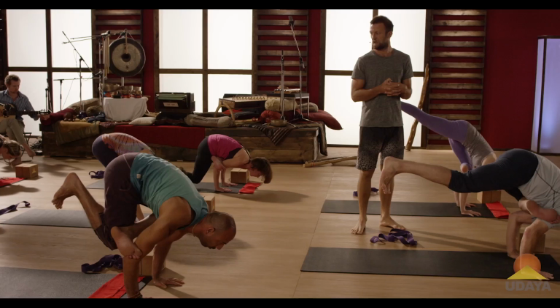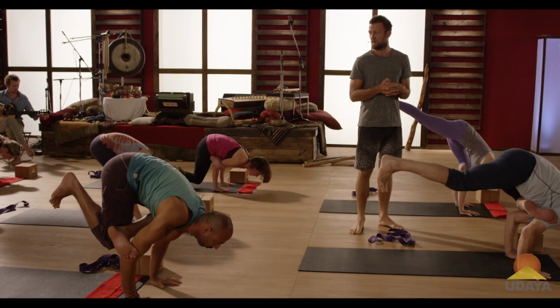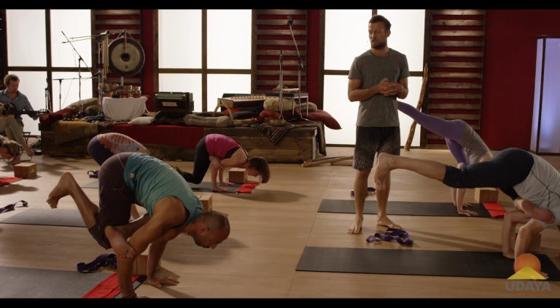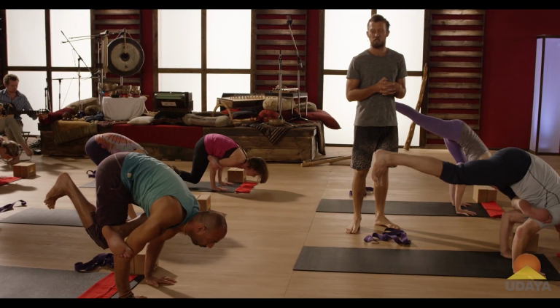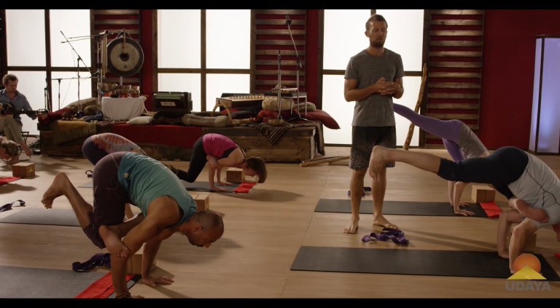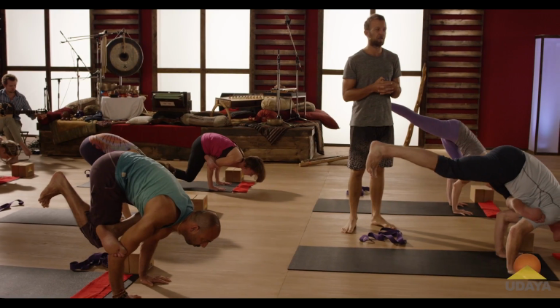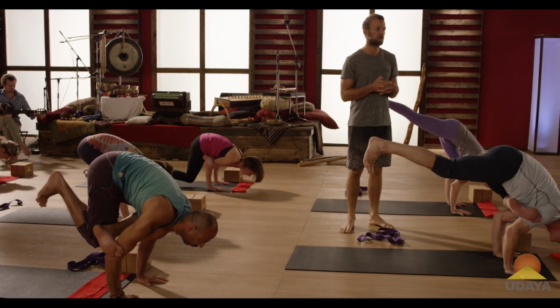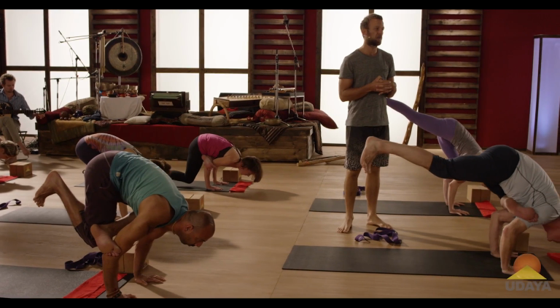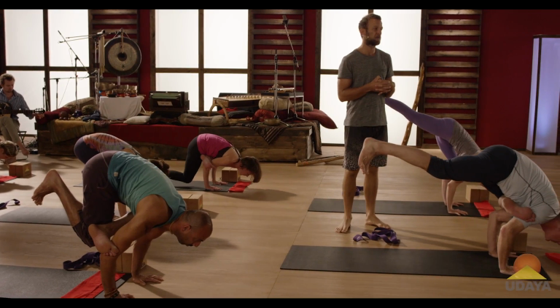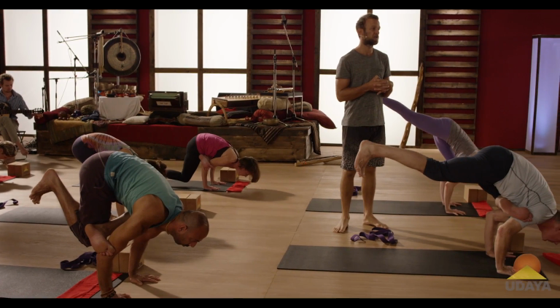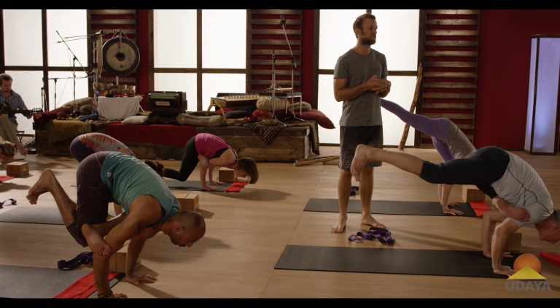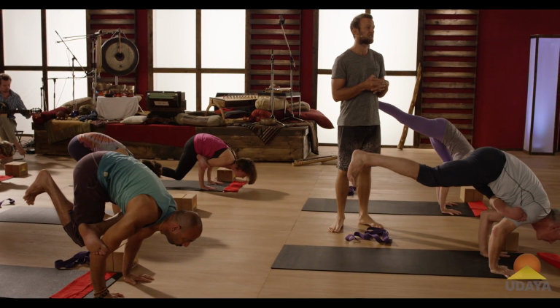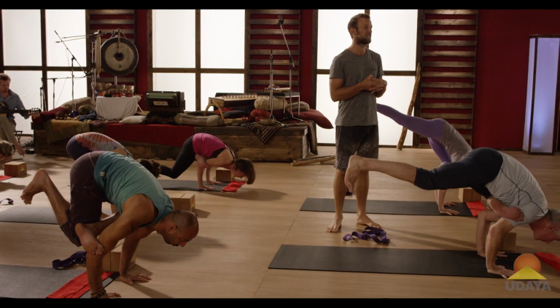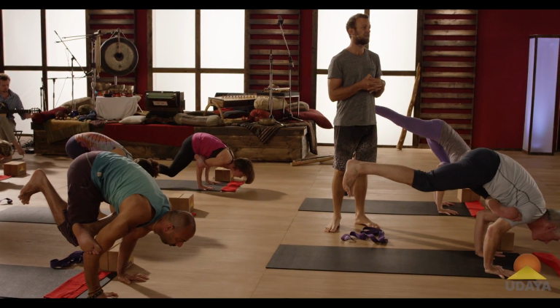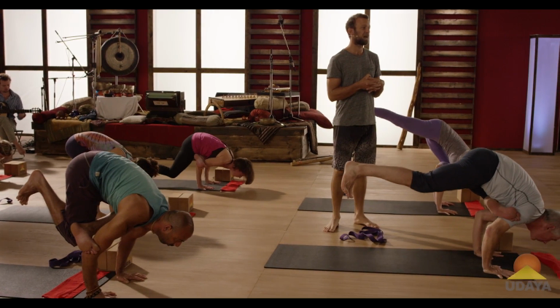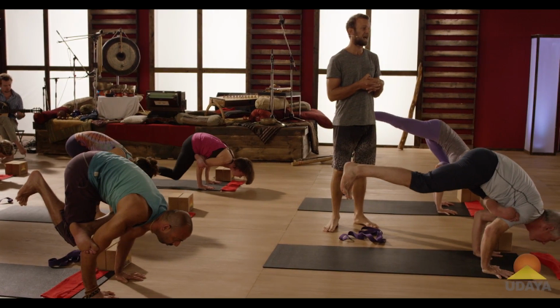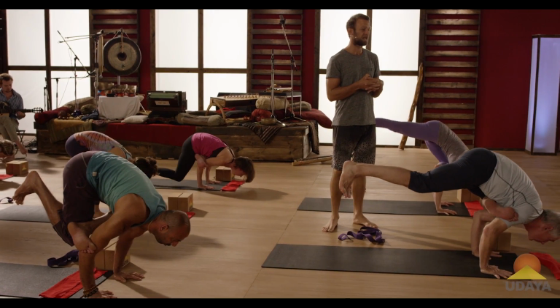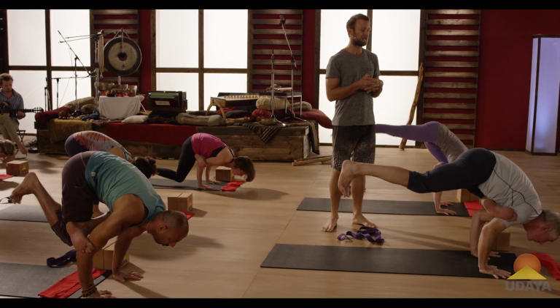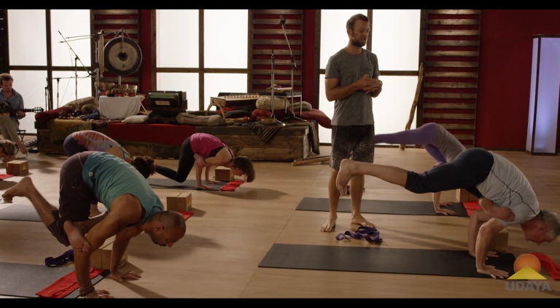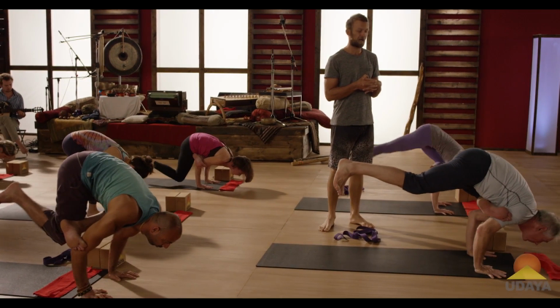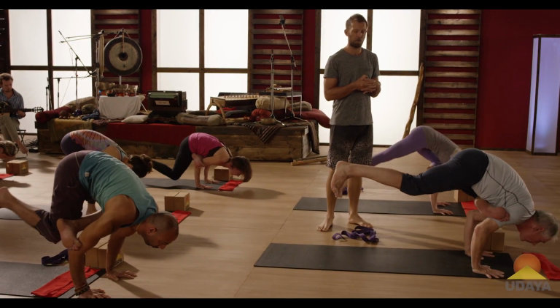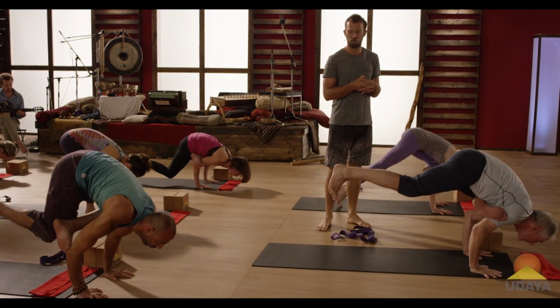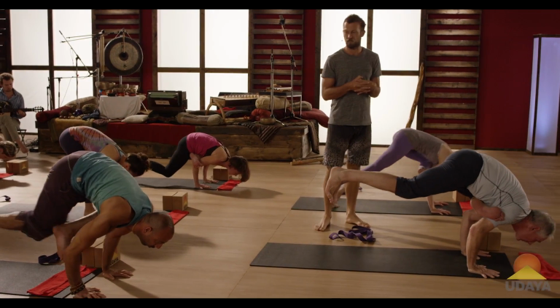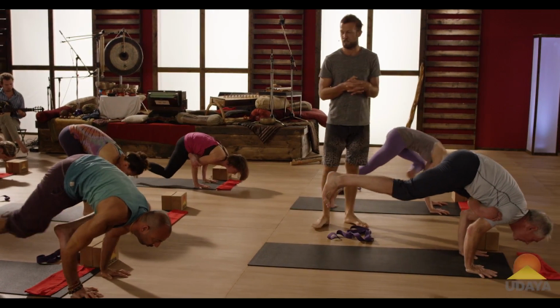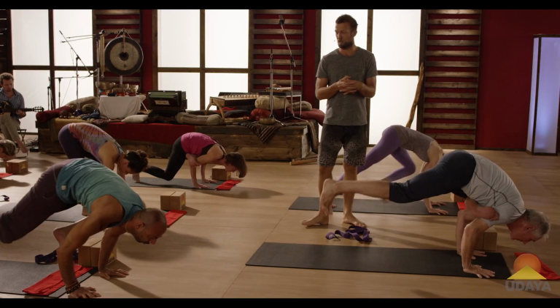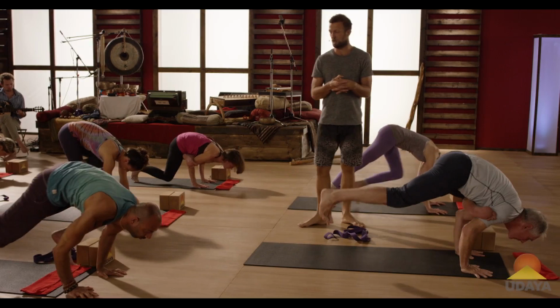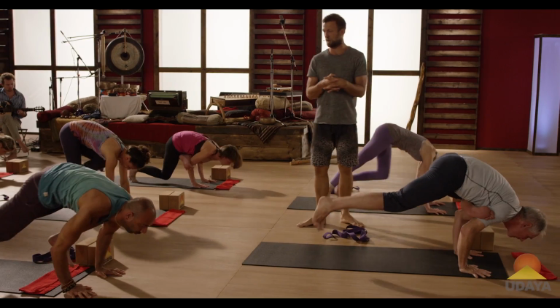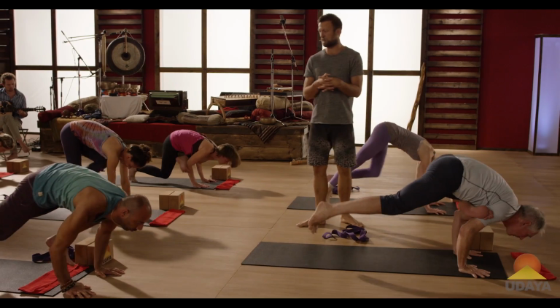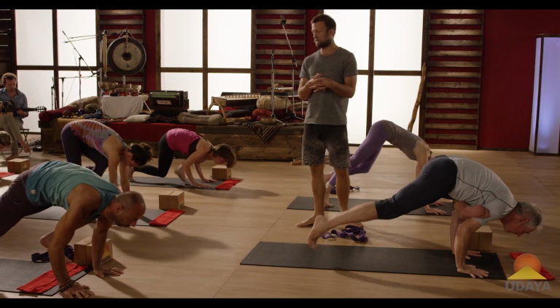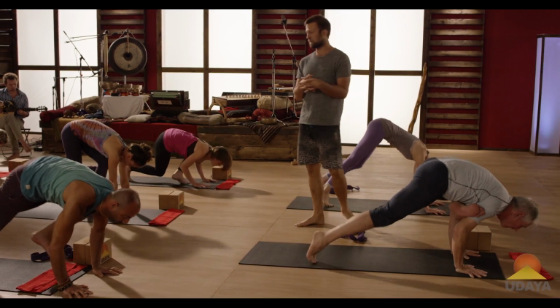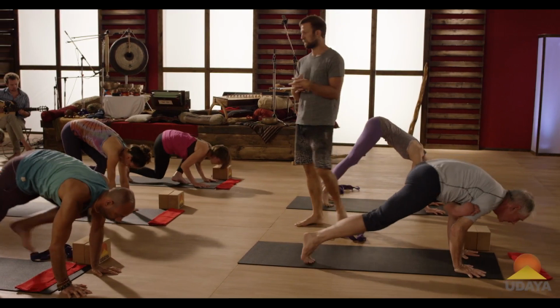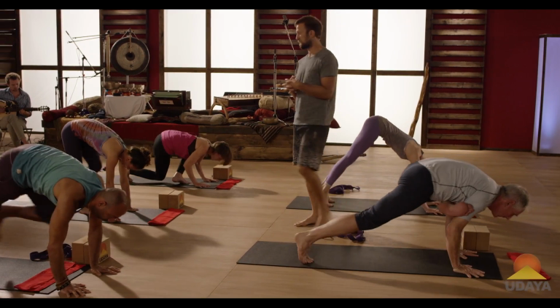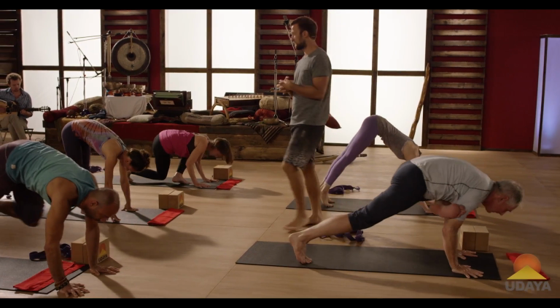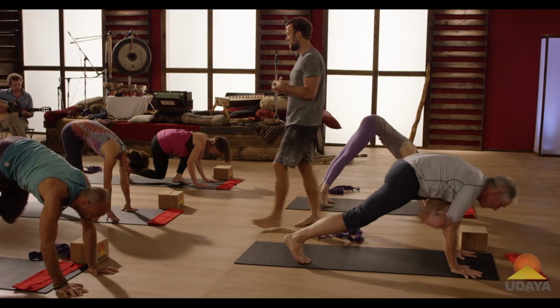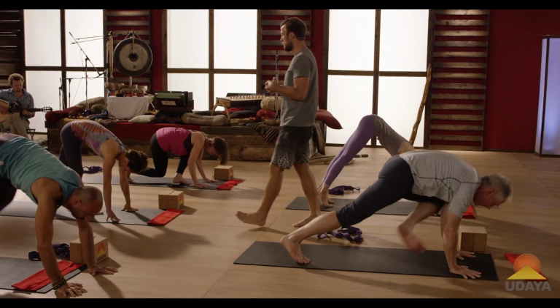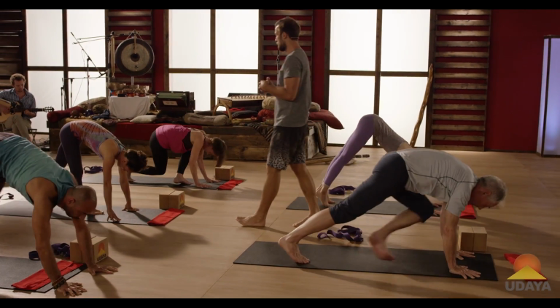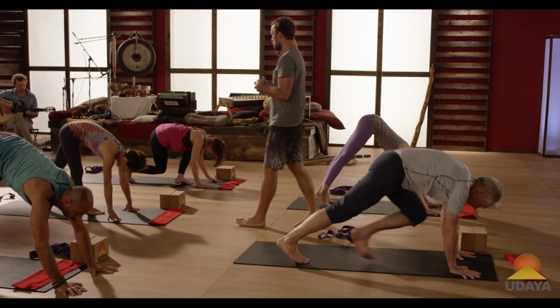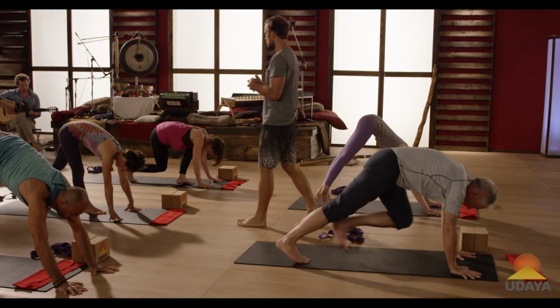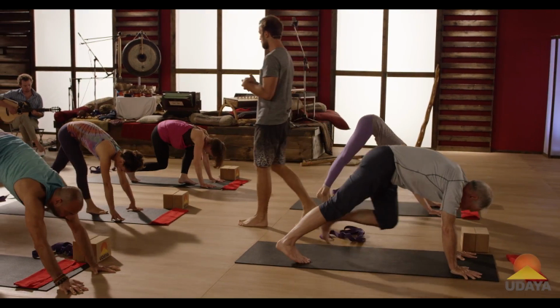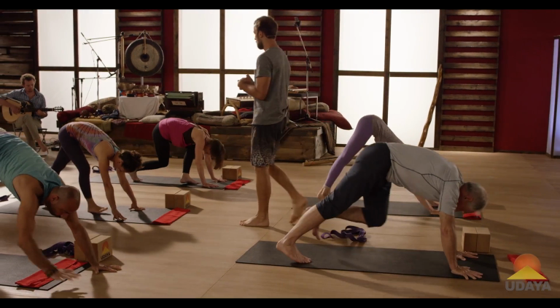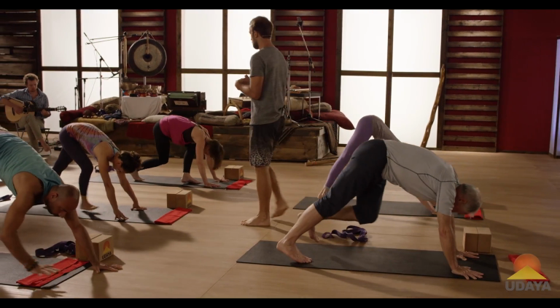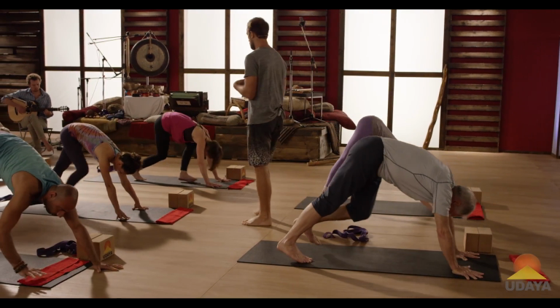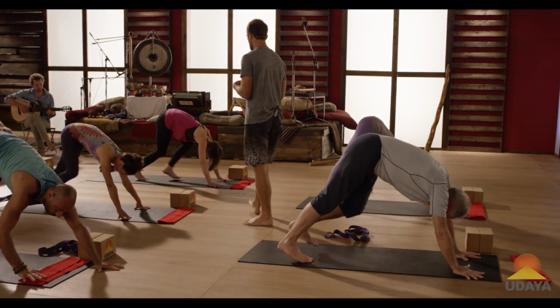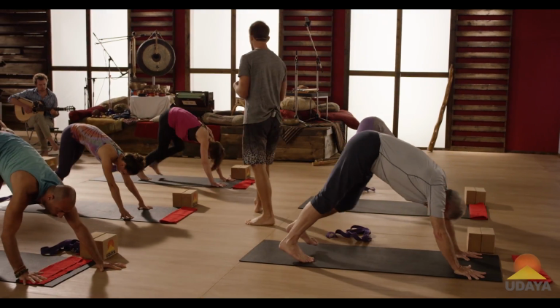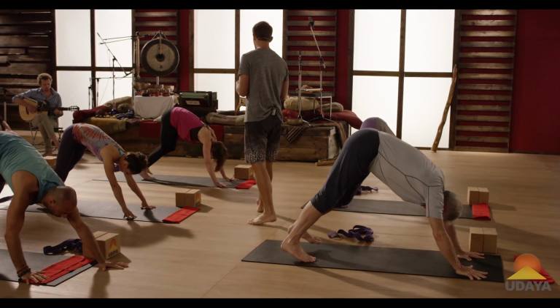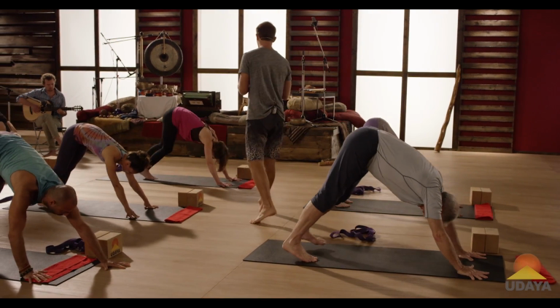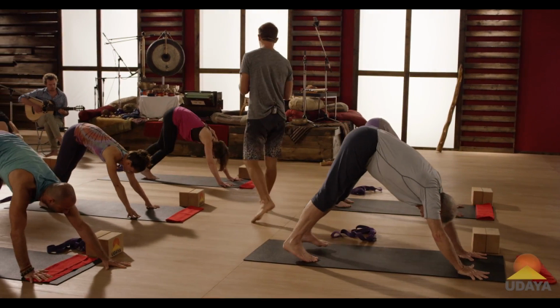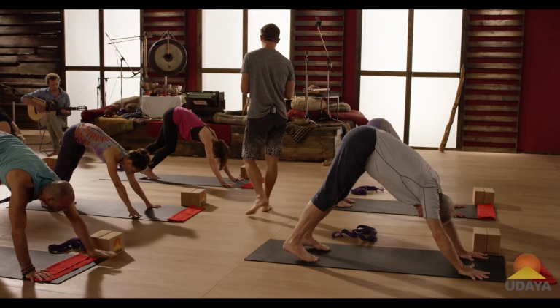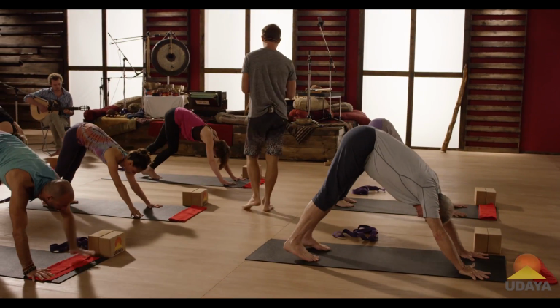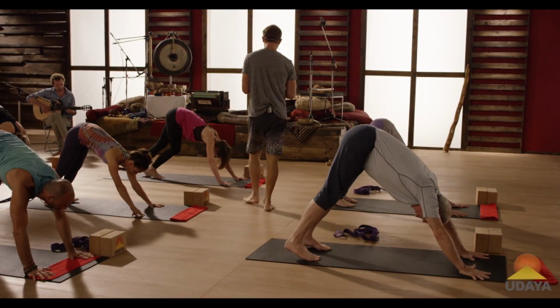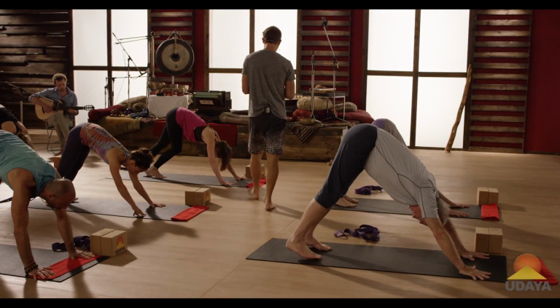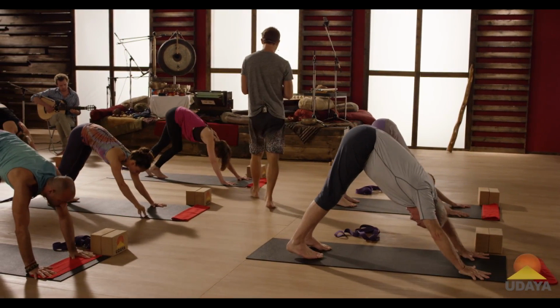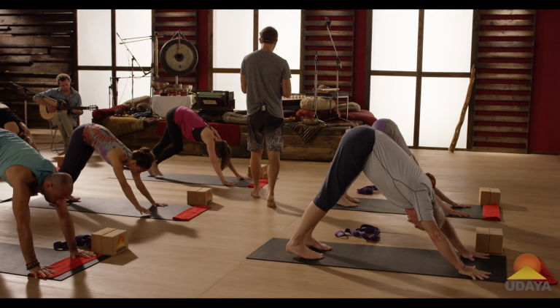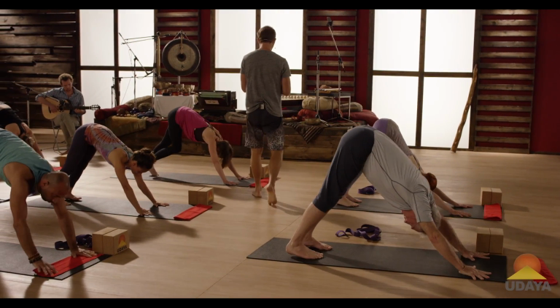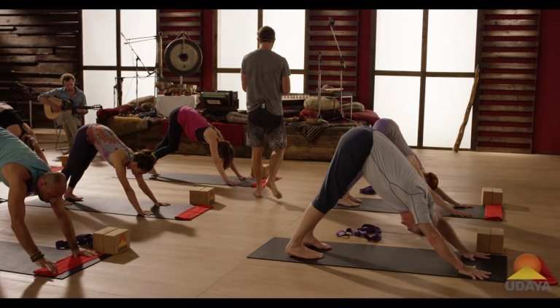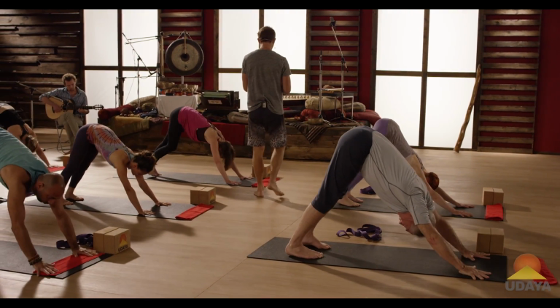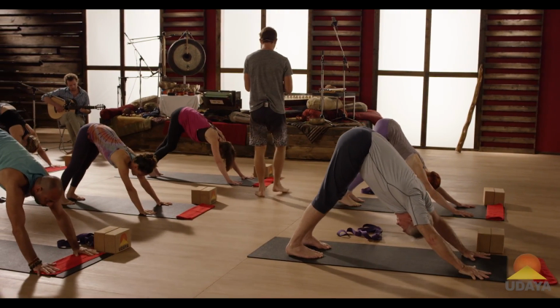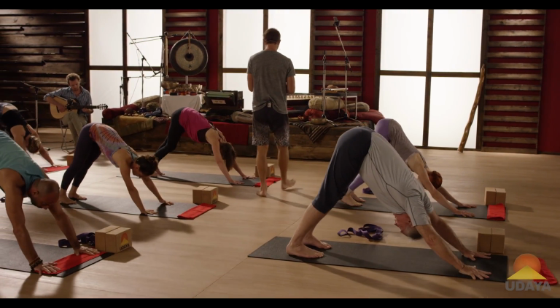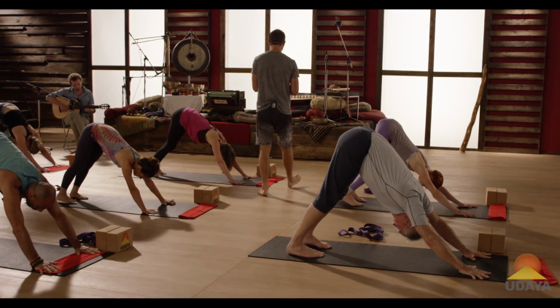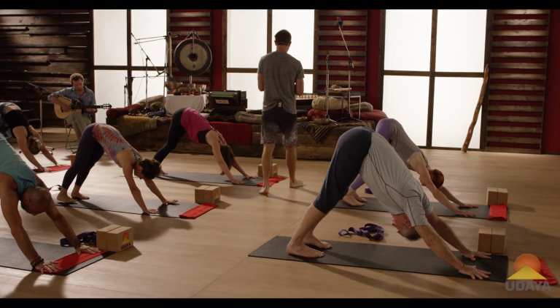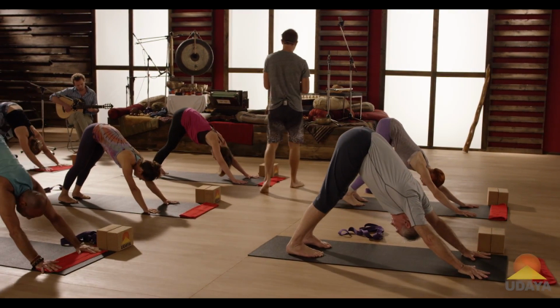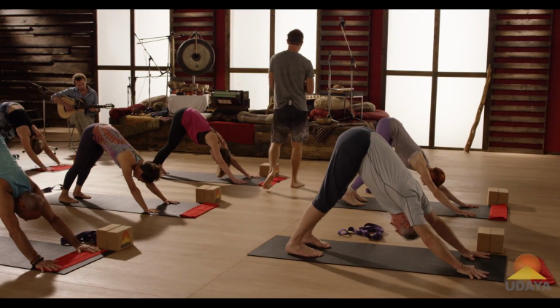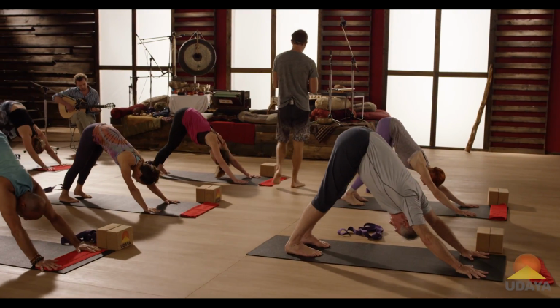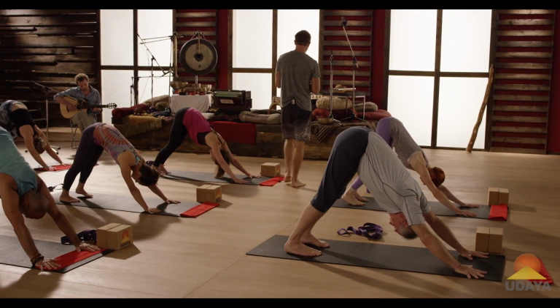Step back into downward facing dog. Step back into dog pose. Bend both knees. Pull your hips way, way, way back.